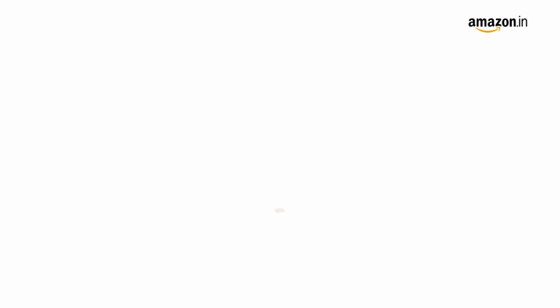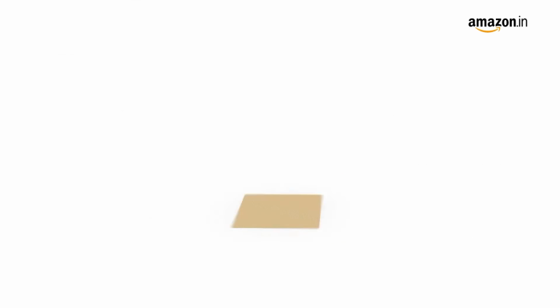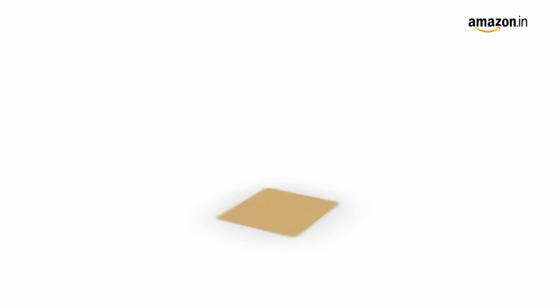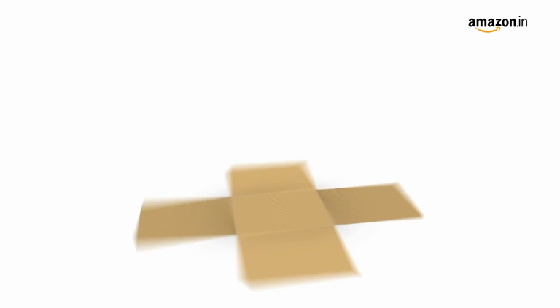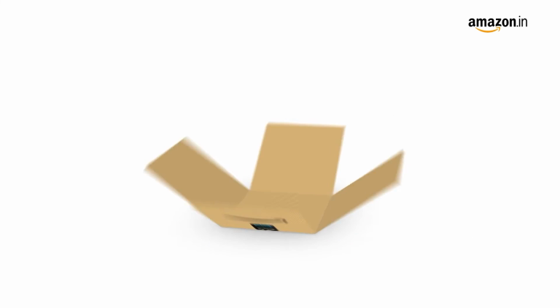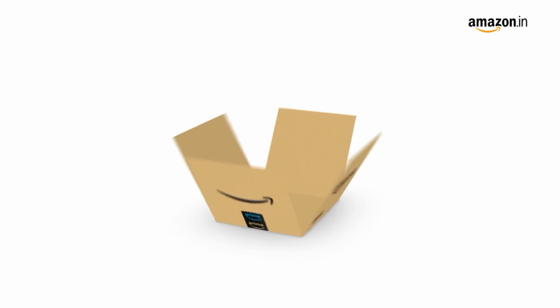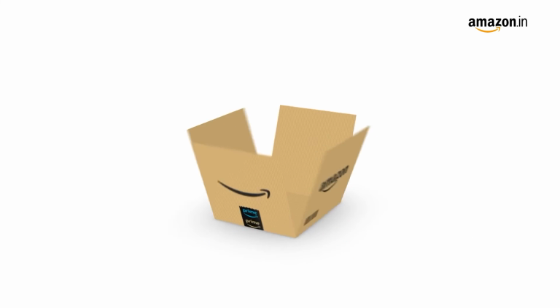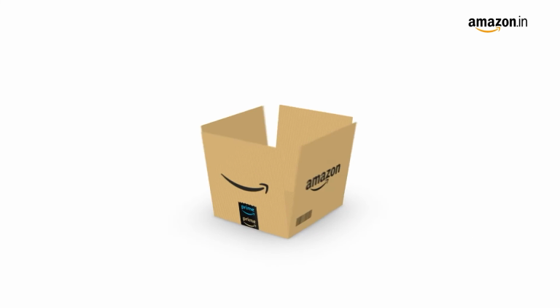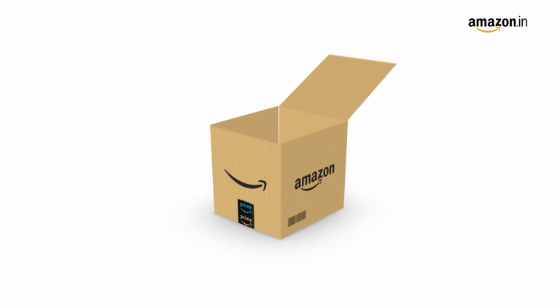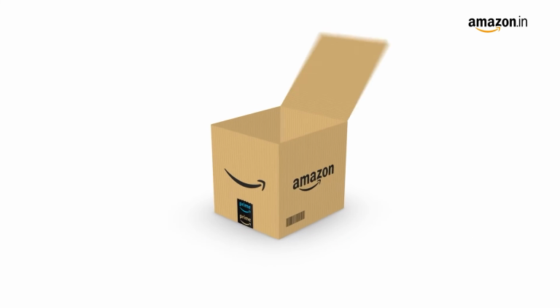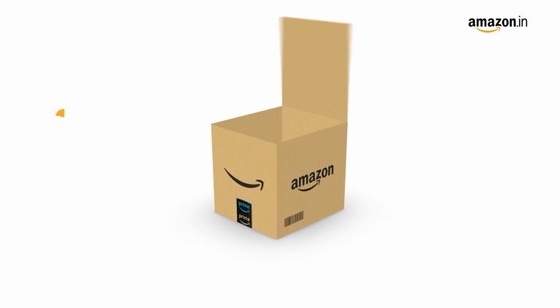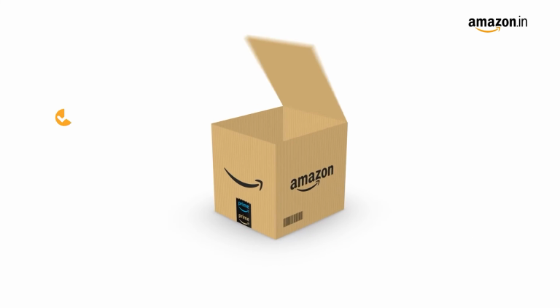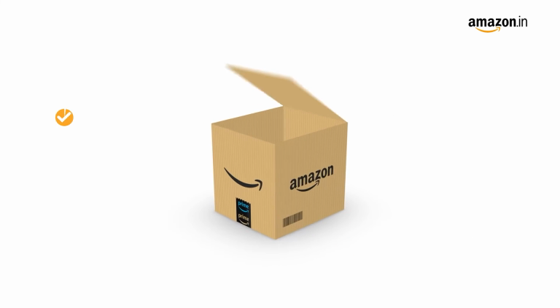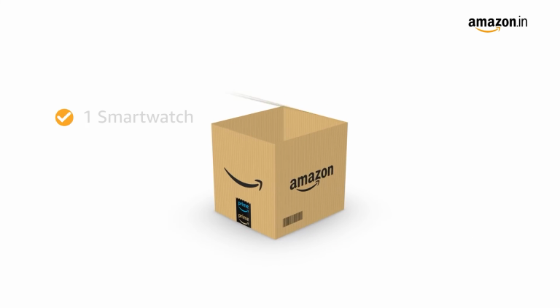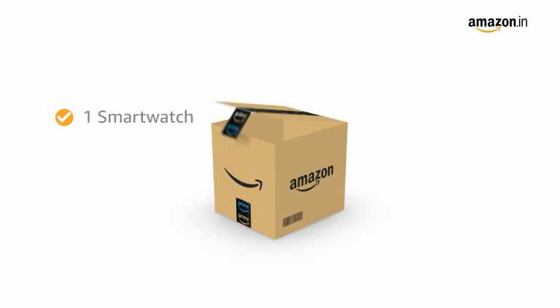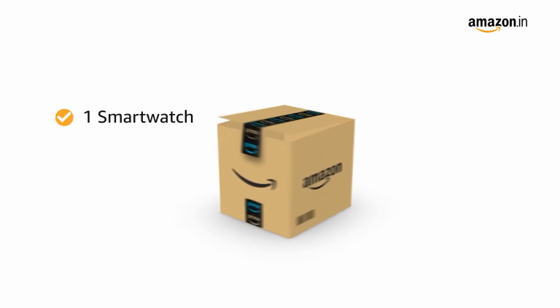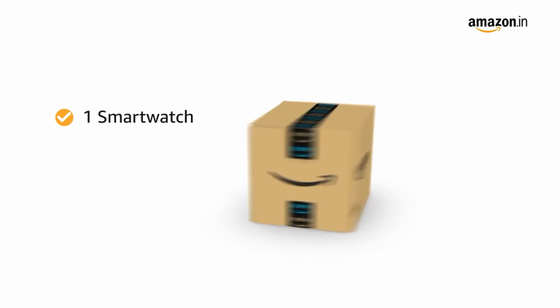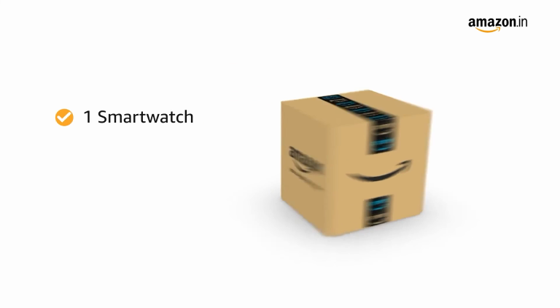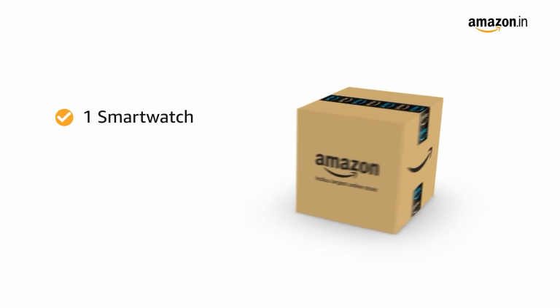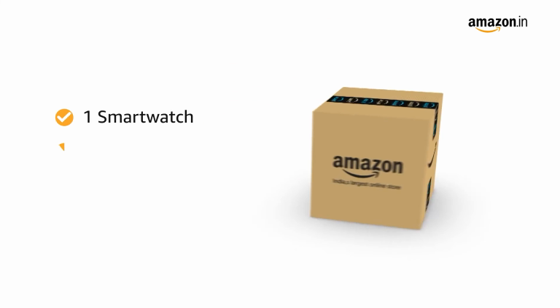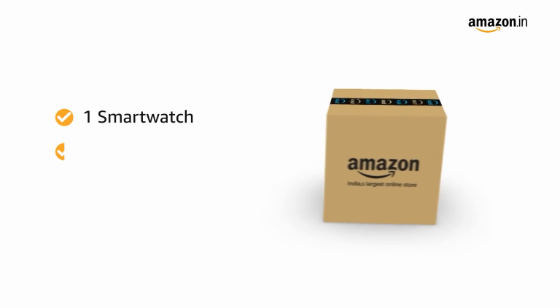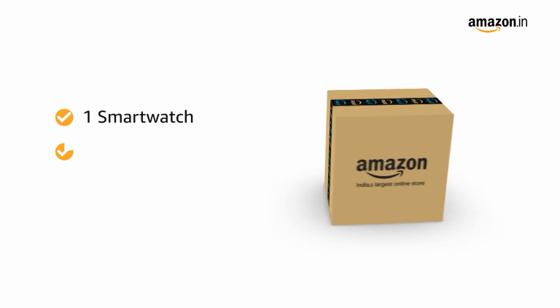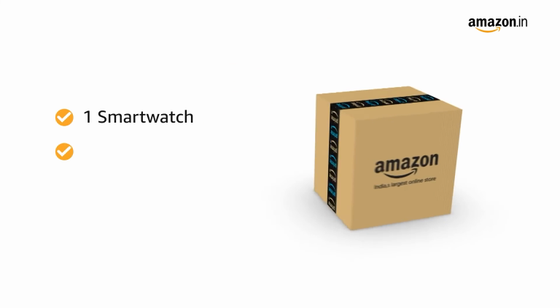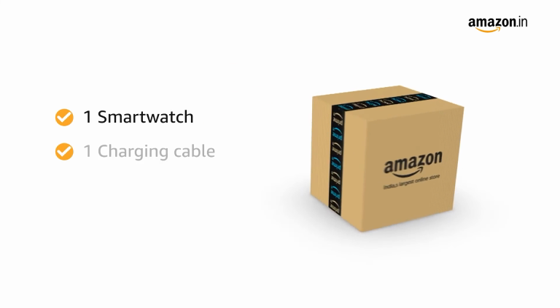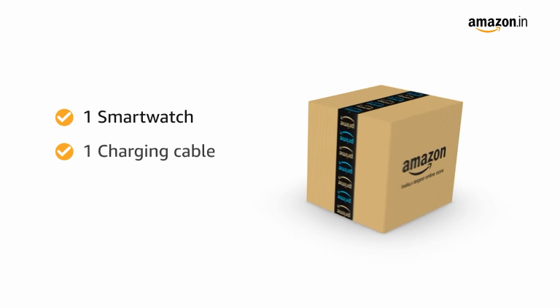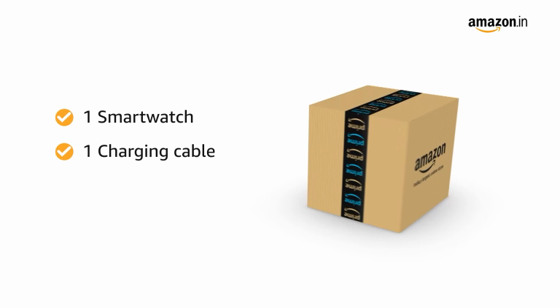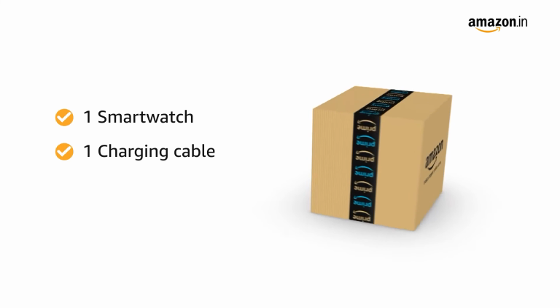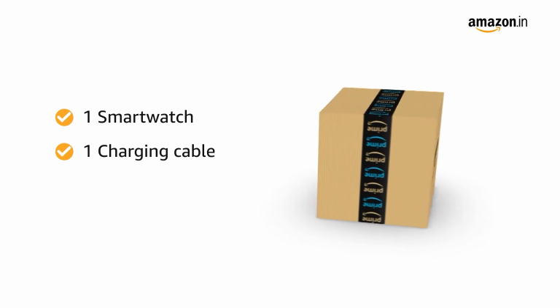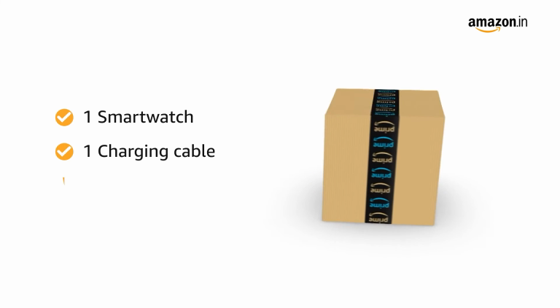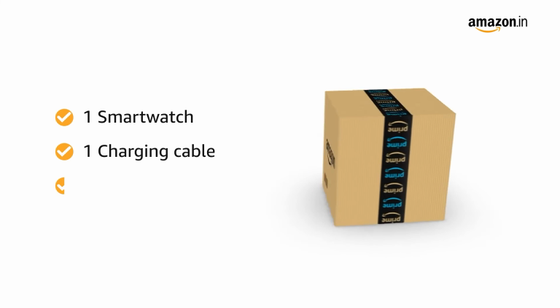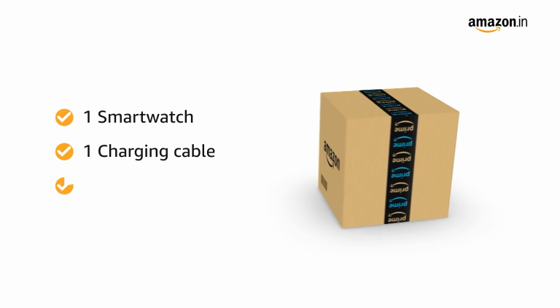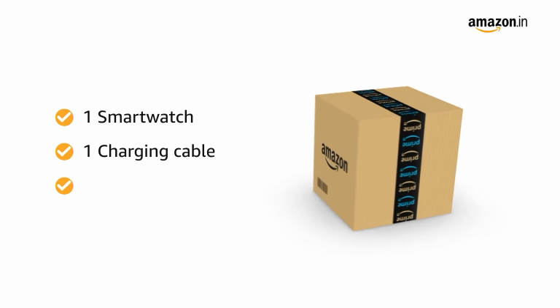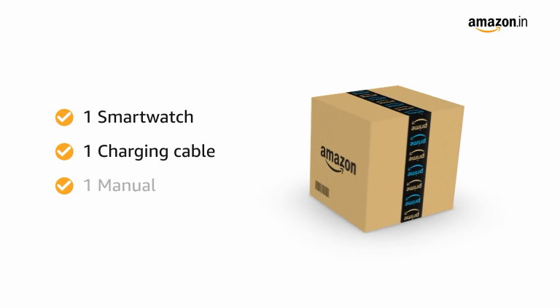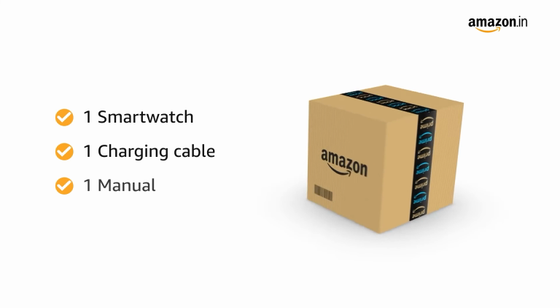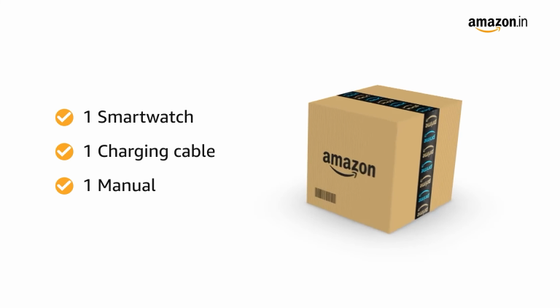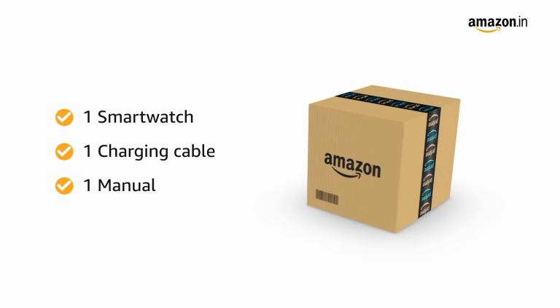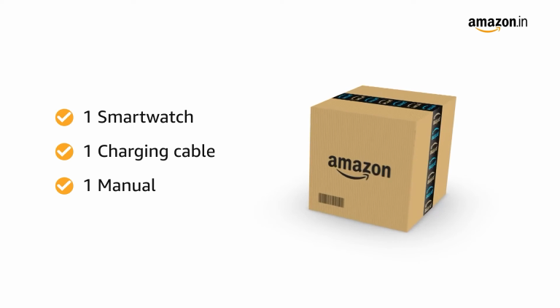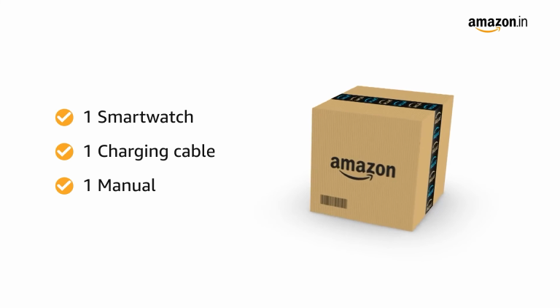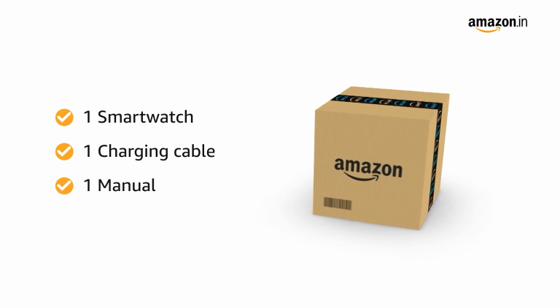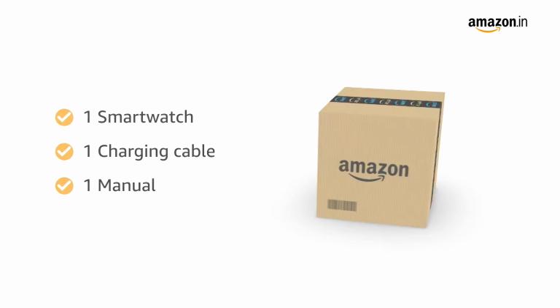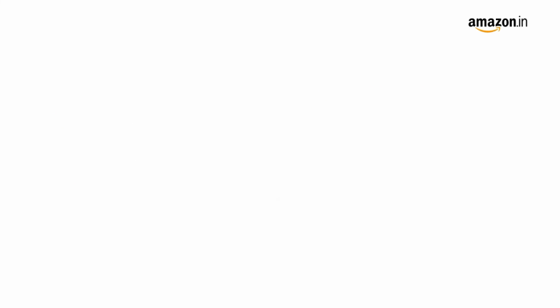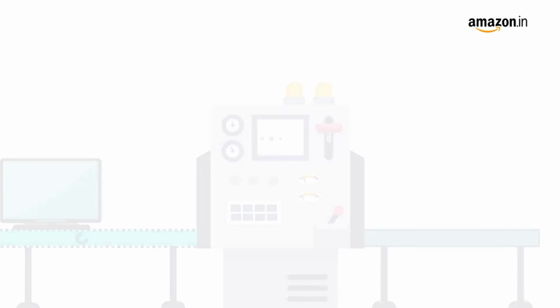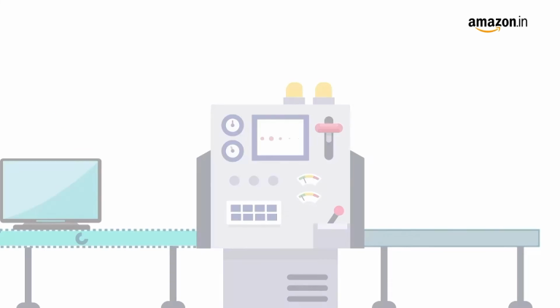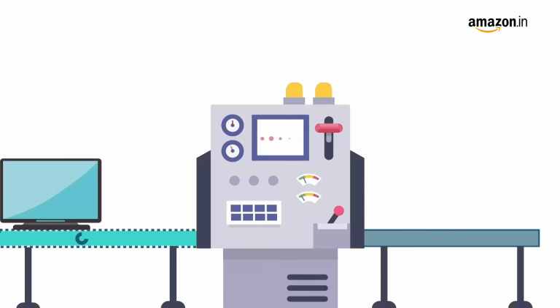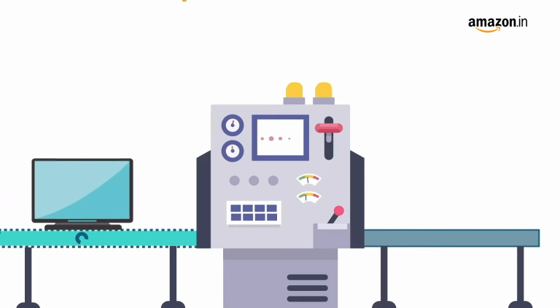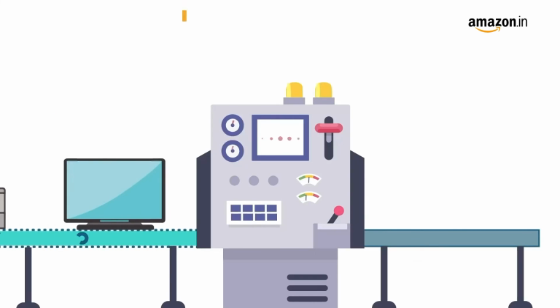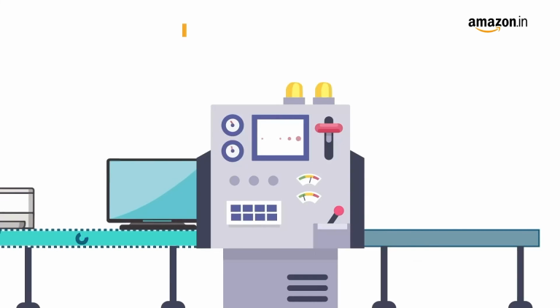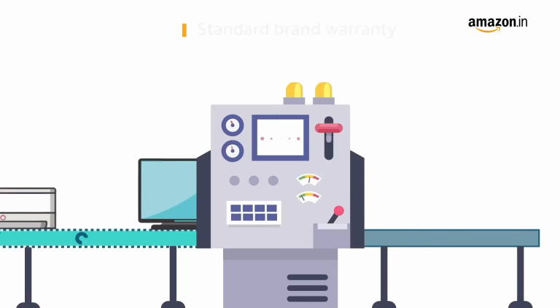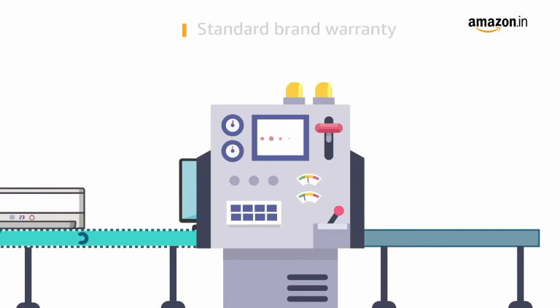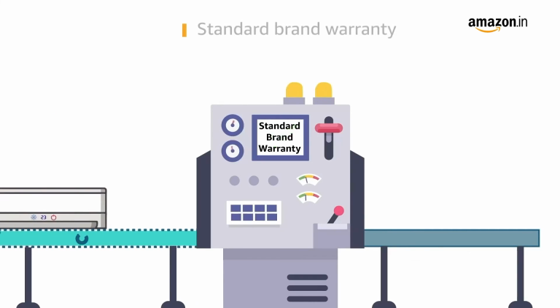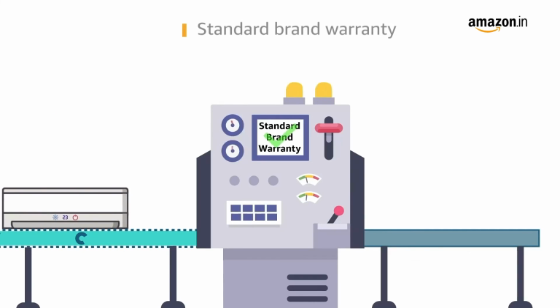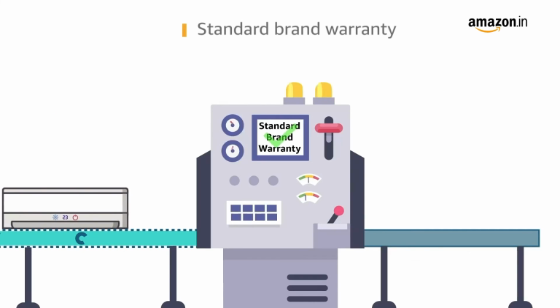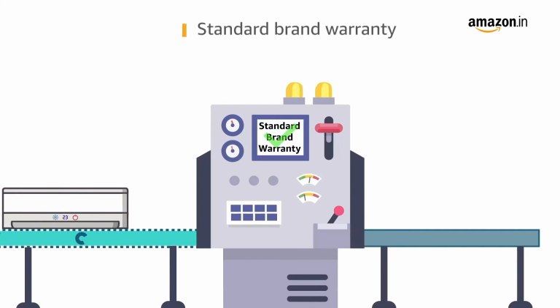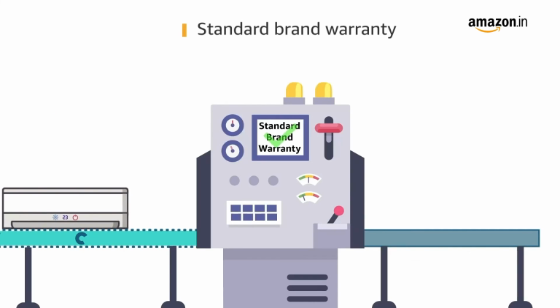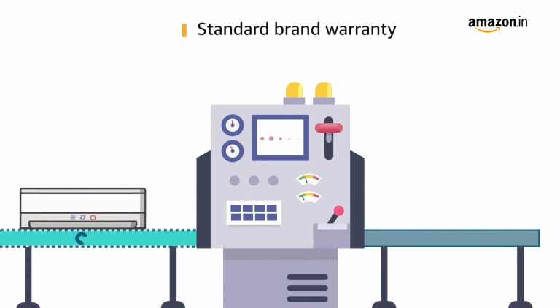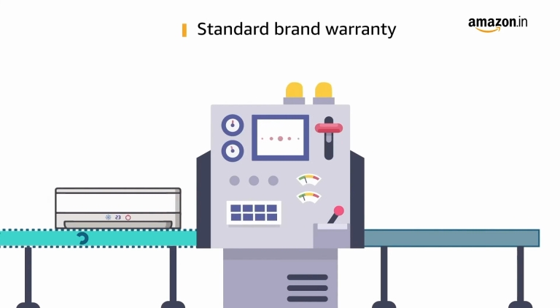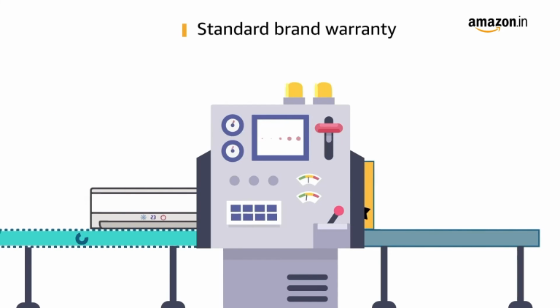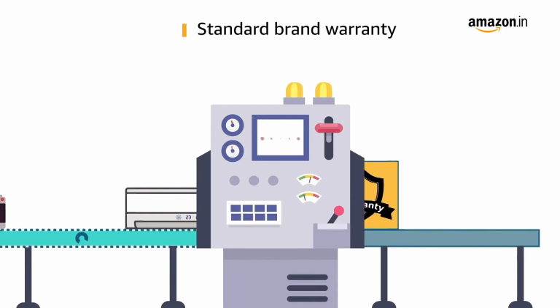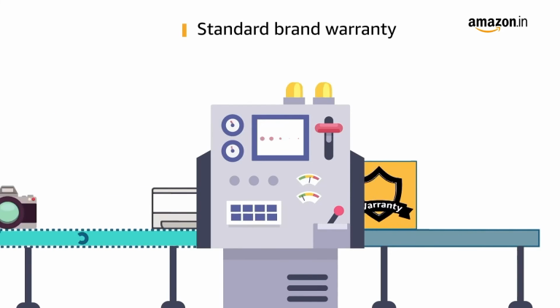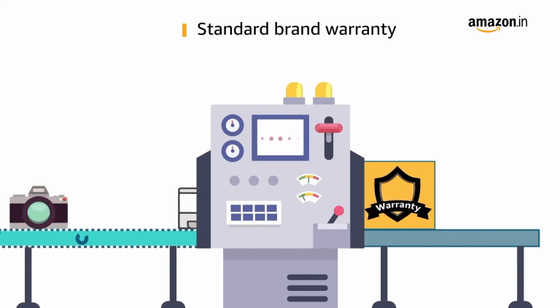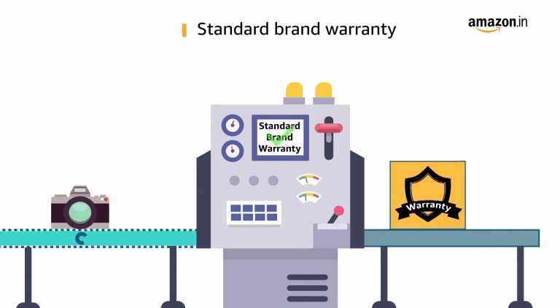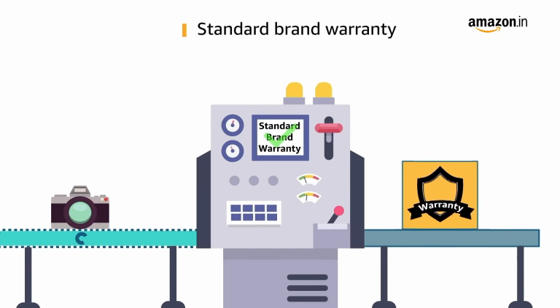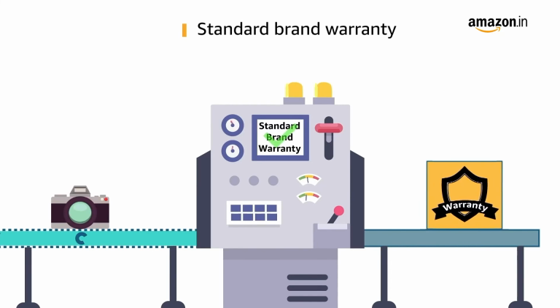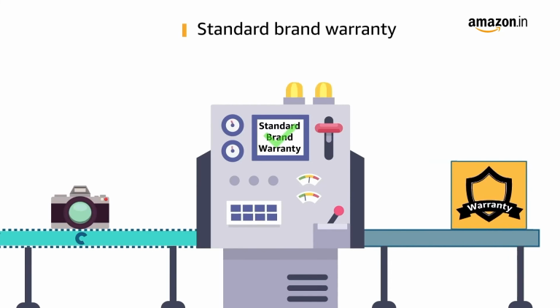Inside the box, you will find one smartwatch, one charging cable, and one manual. This product comes with standard brand warranty.